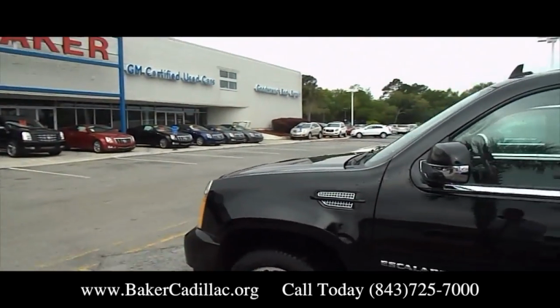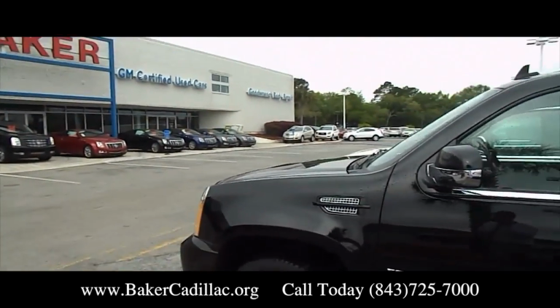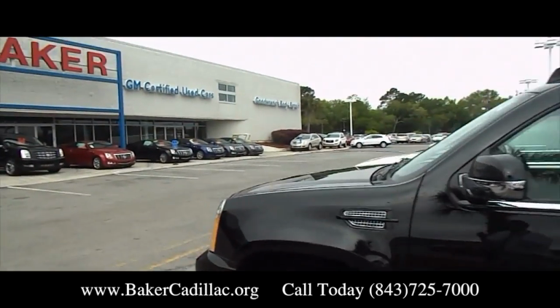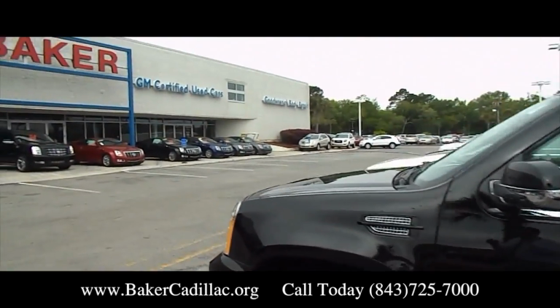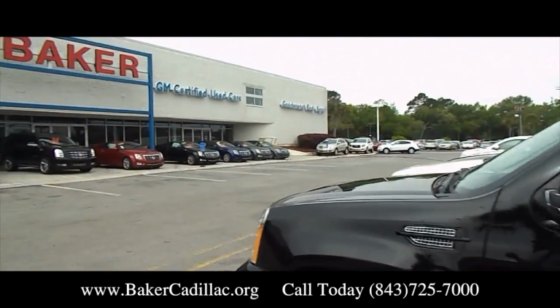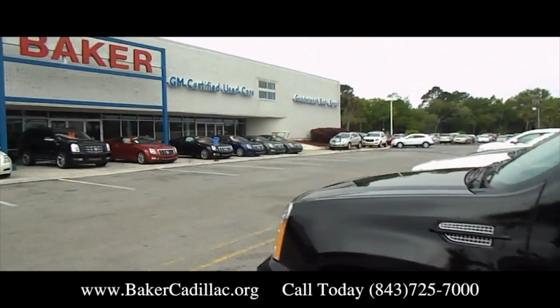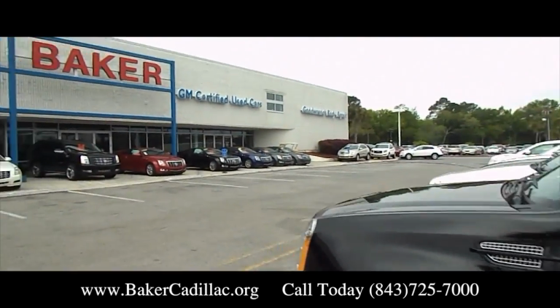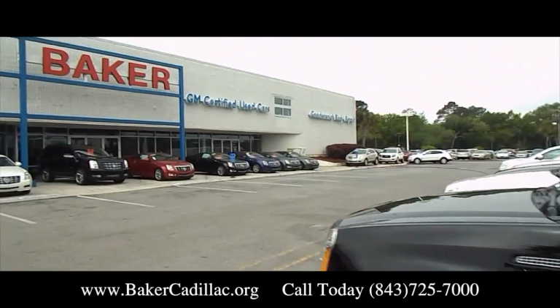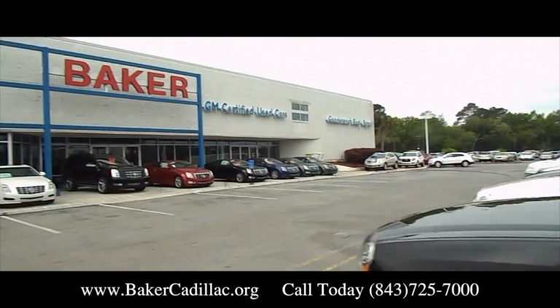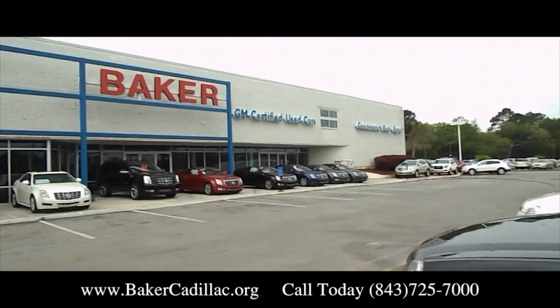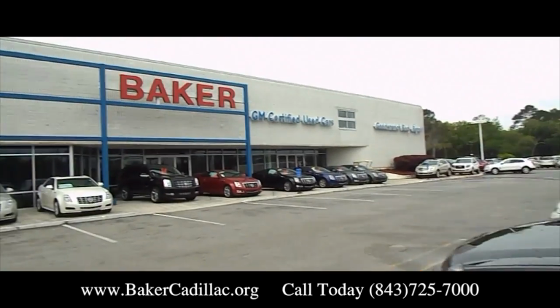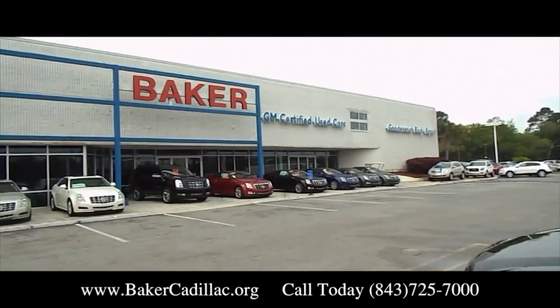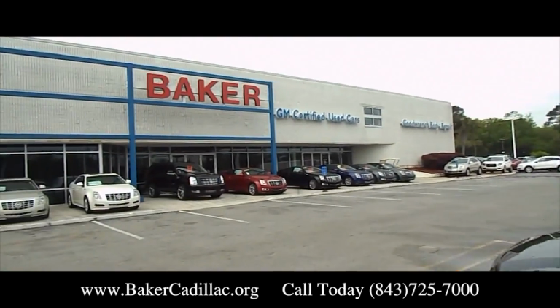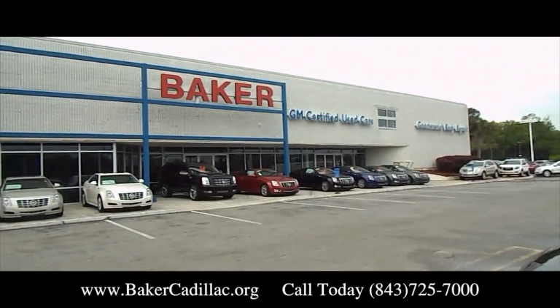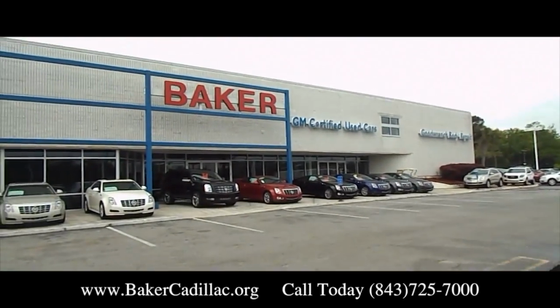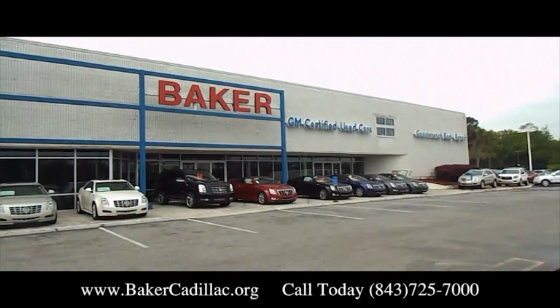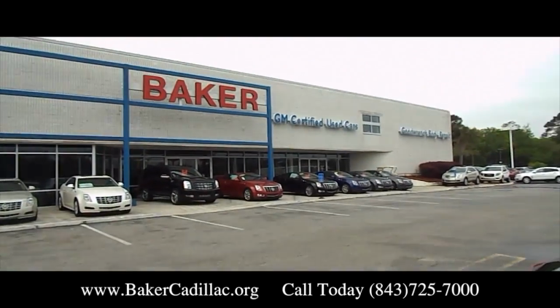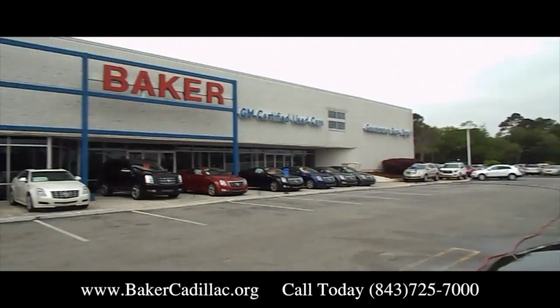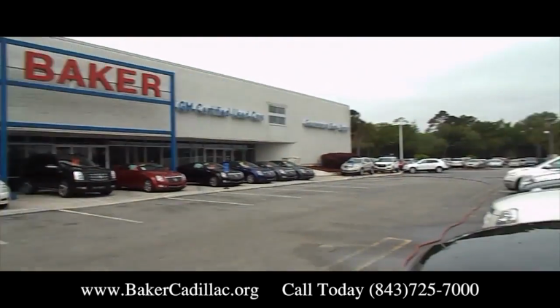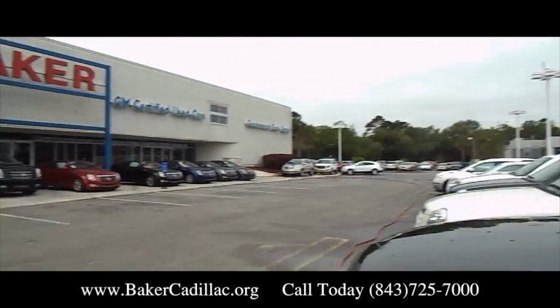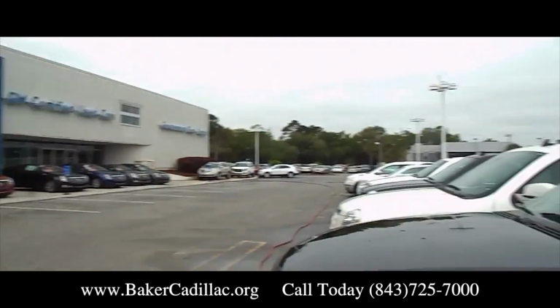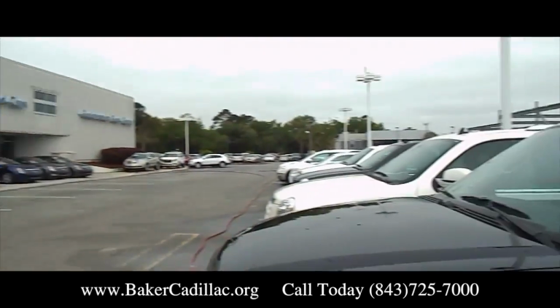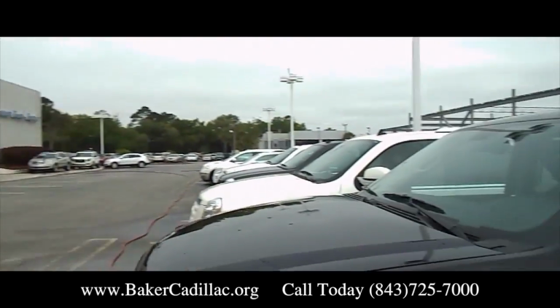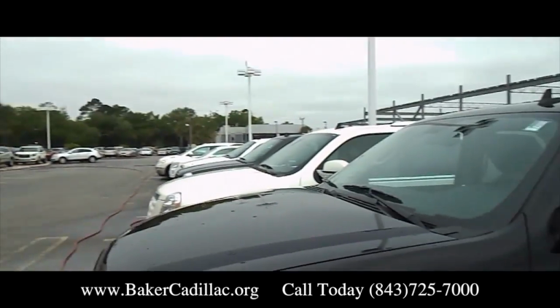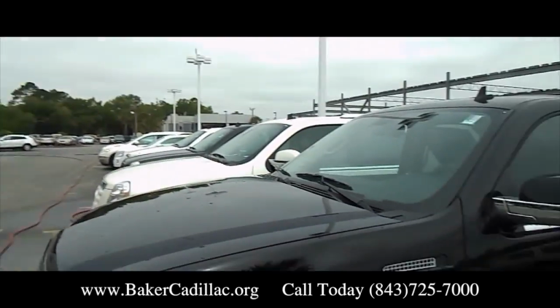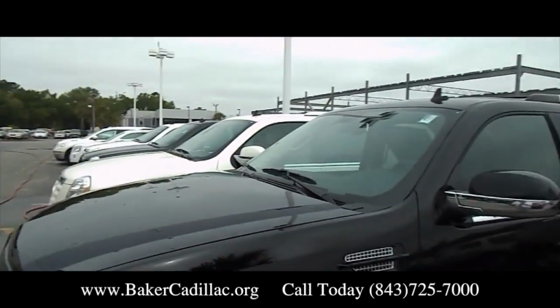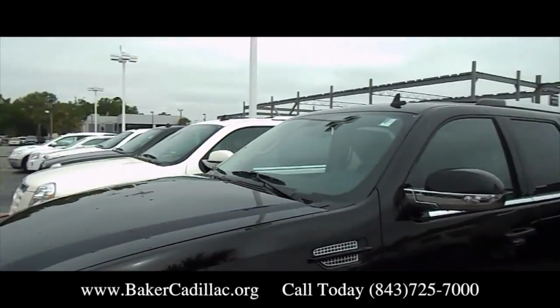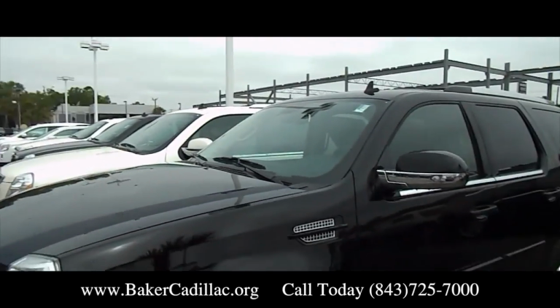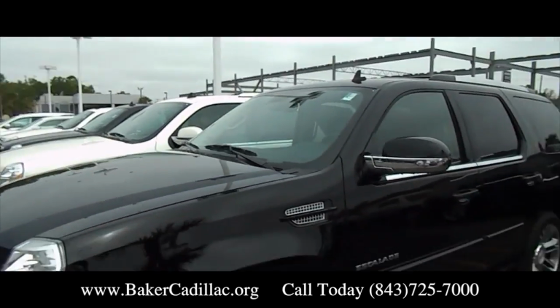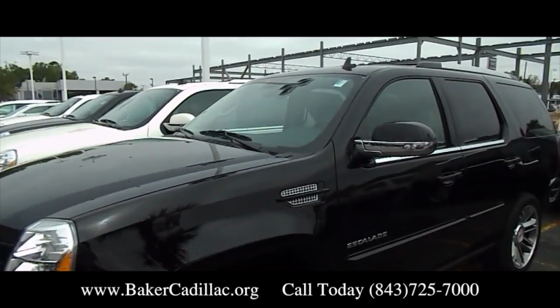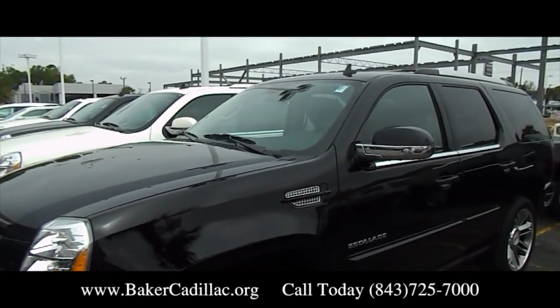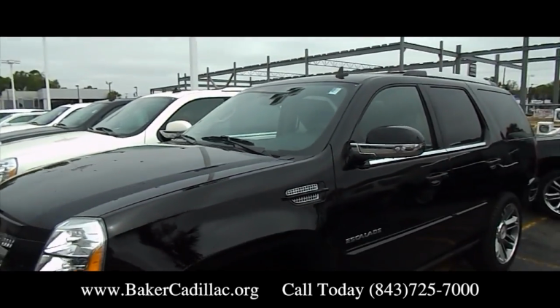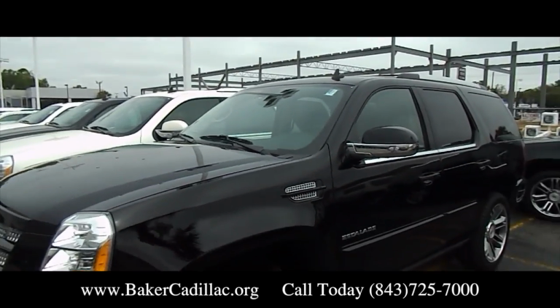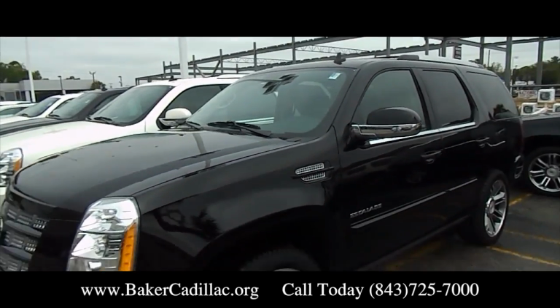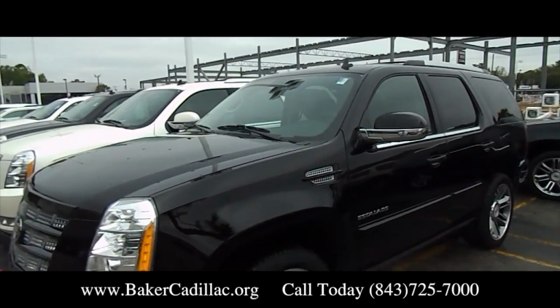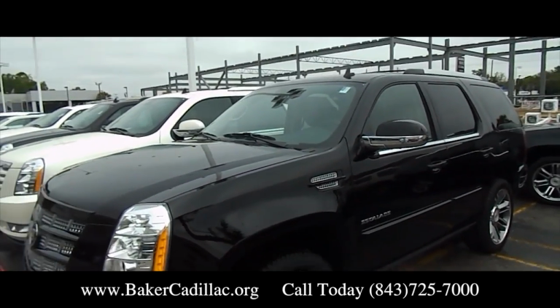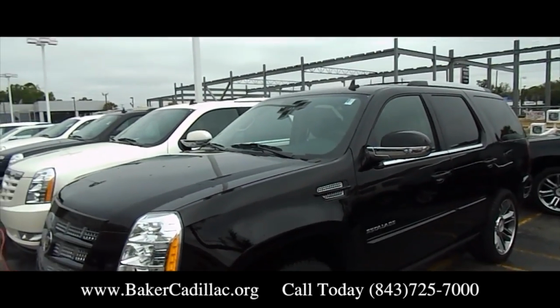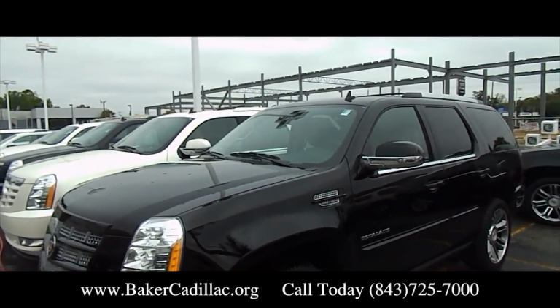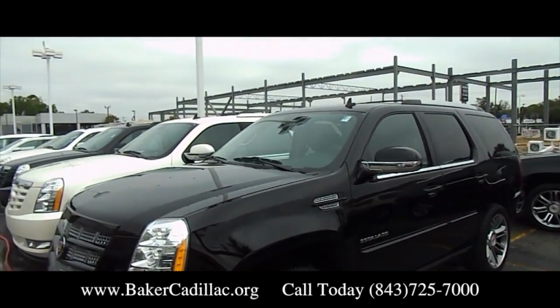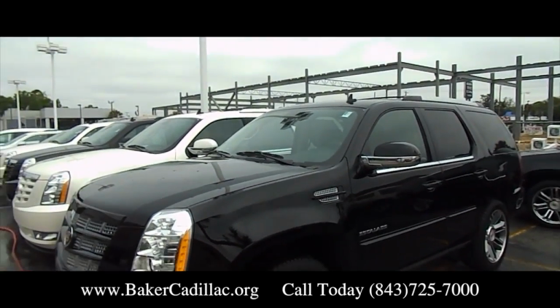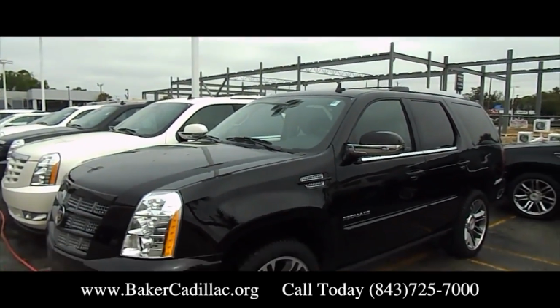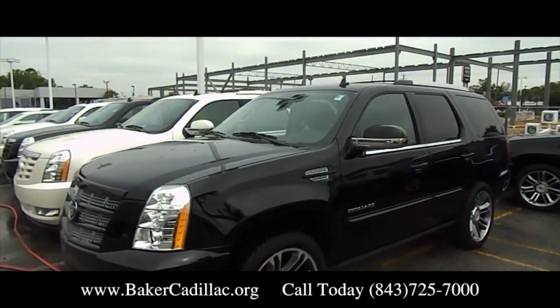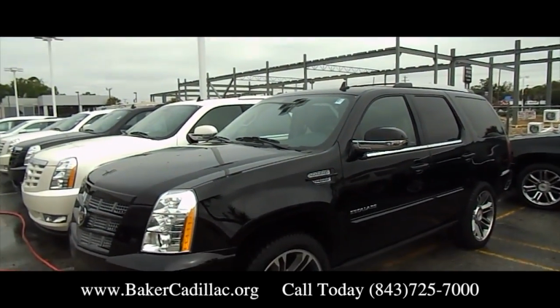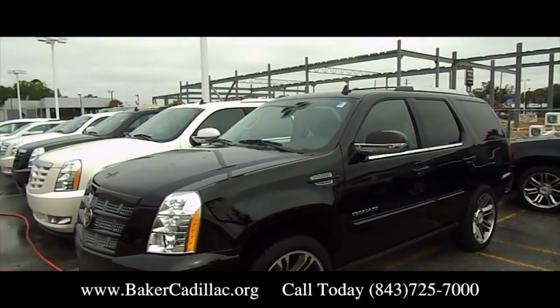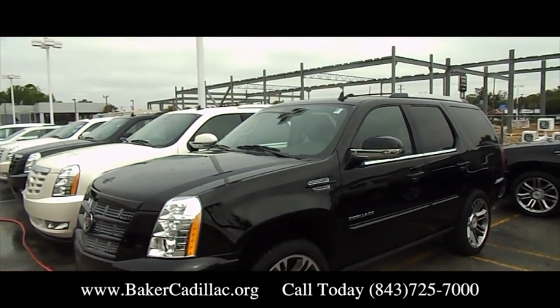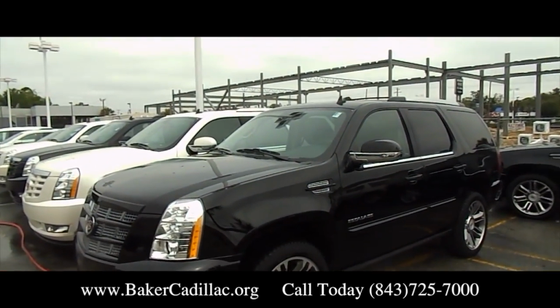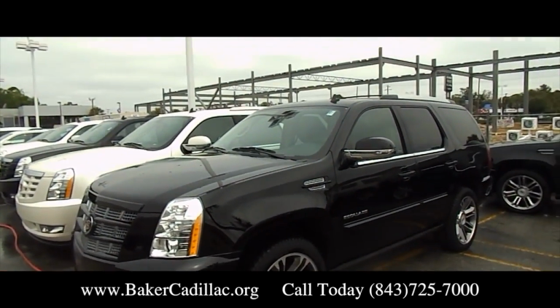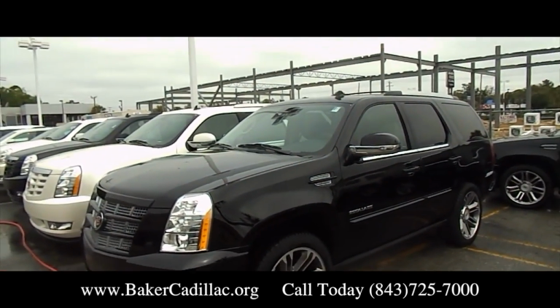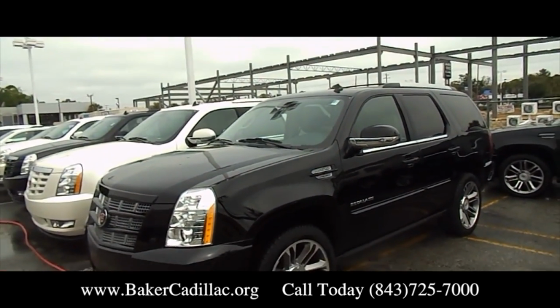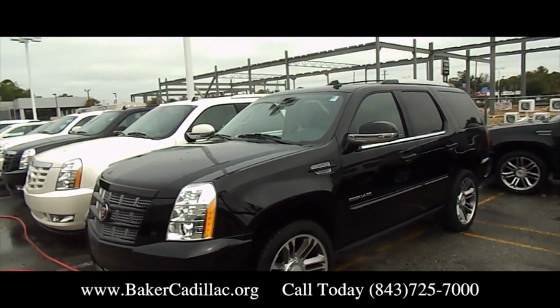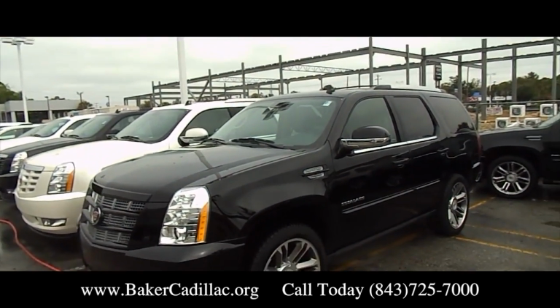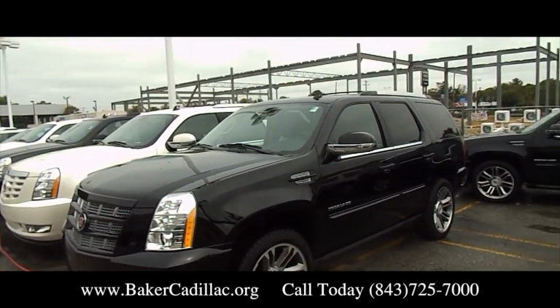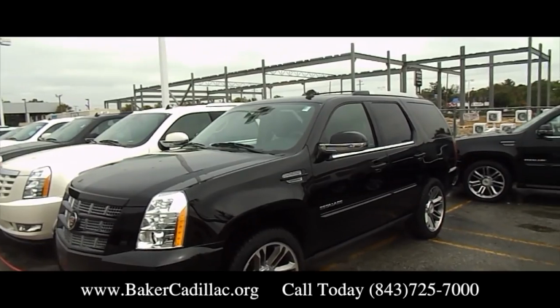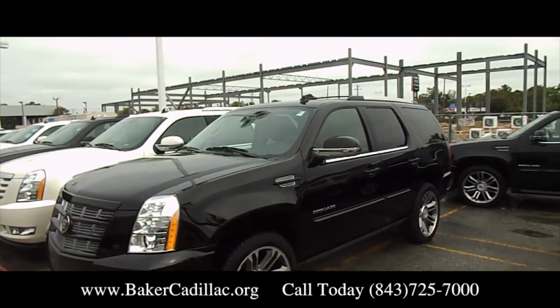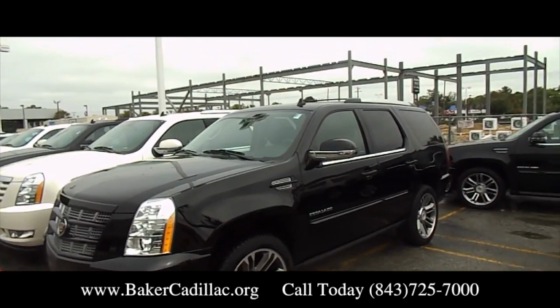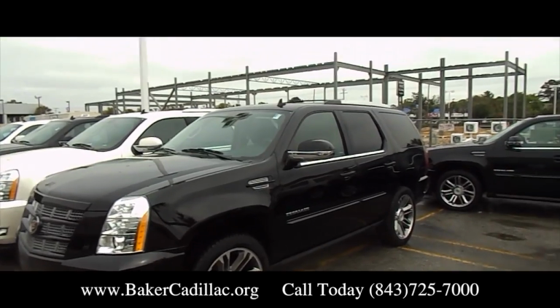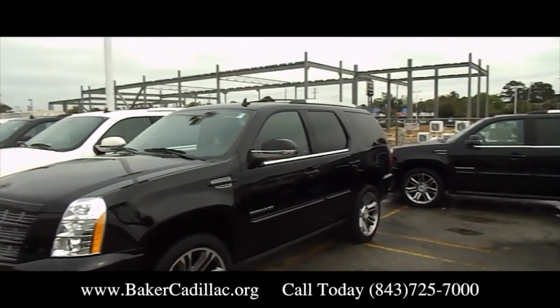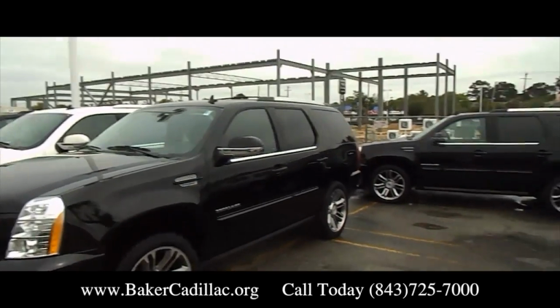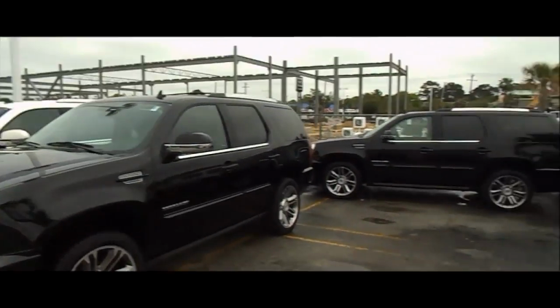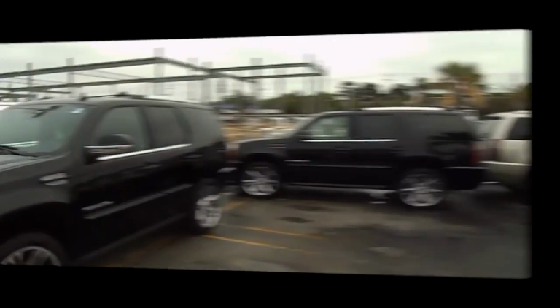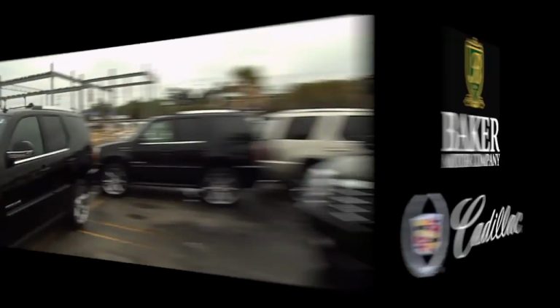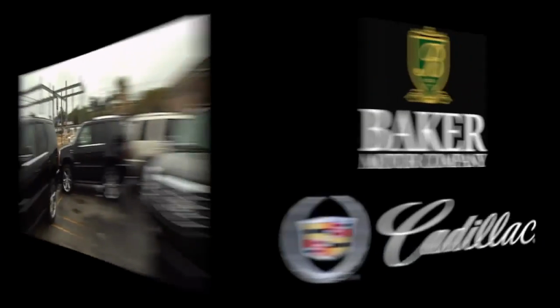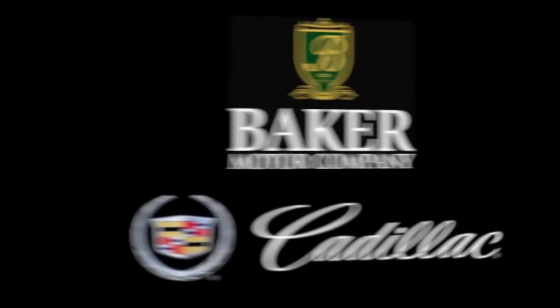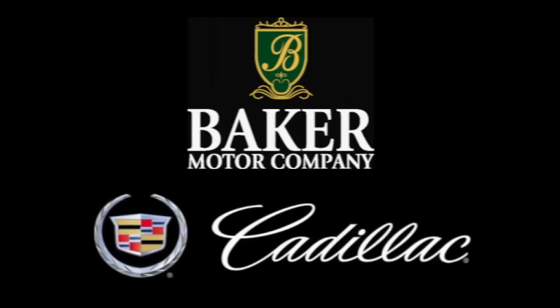We do stand behind what we do out here, and we do ask you to stop by the dealership today or give us a call. Thank you, and we'll see you soon.